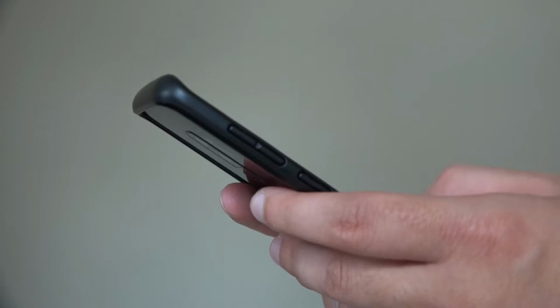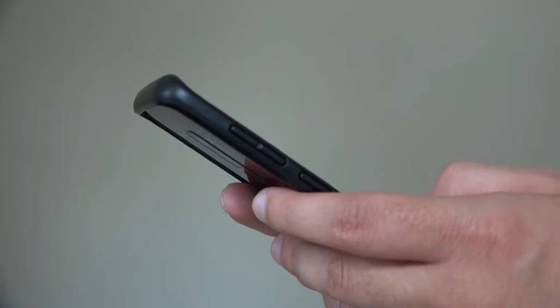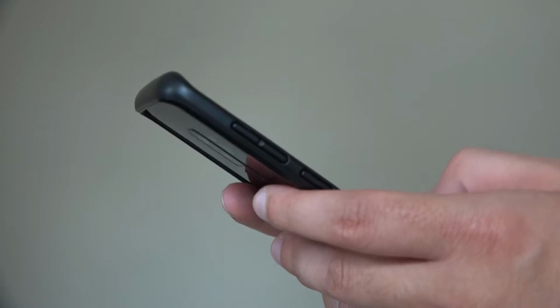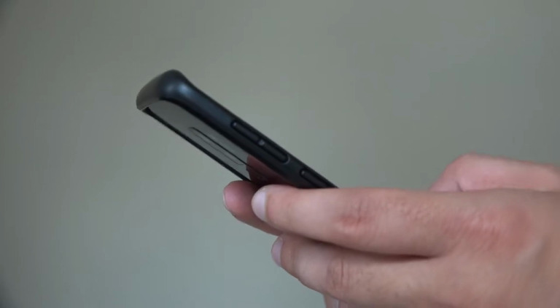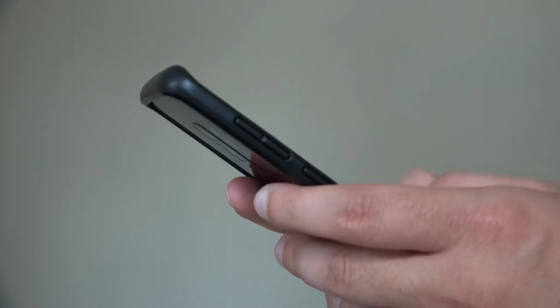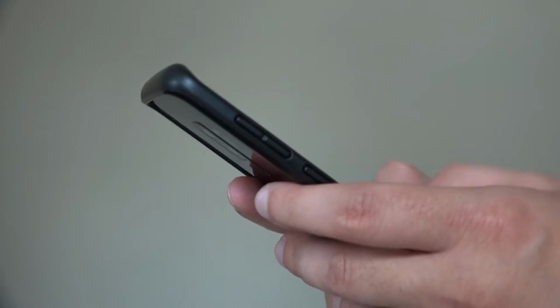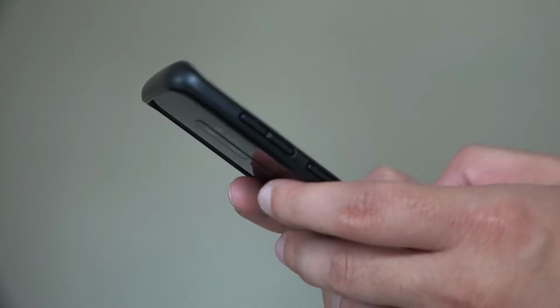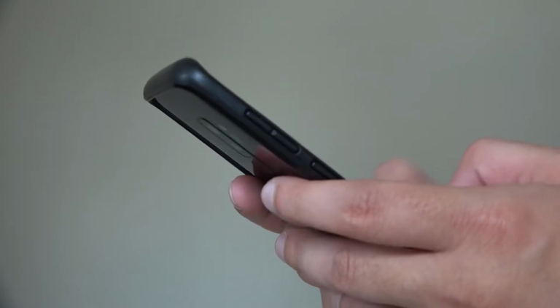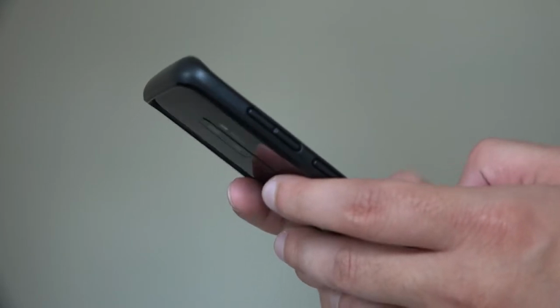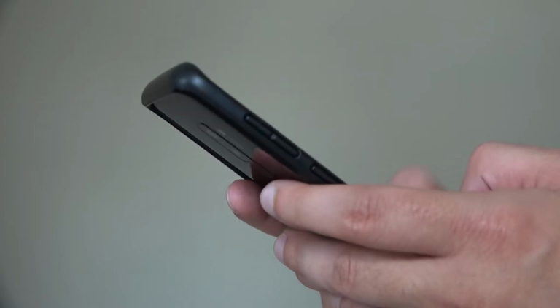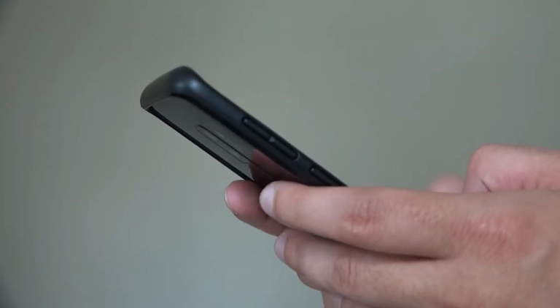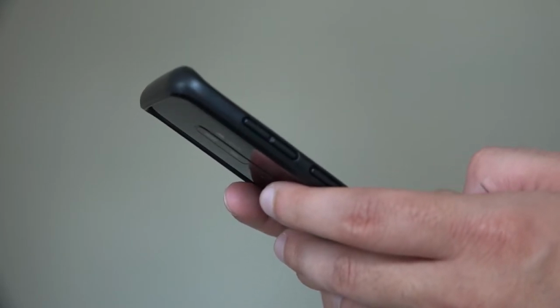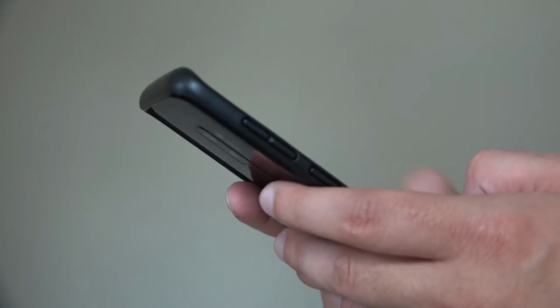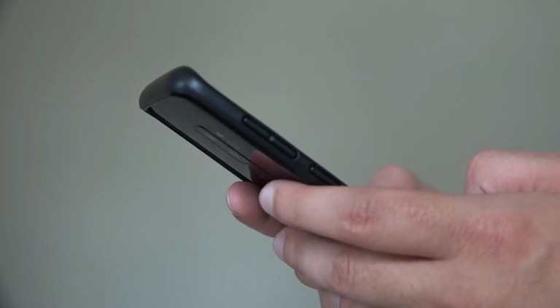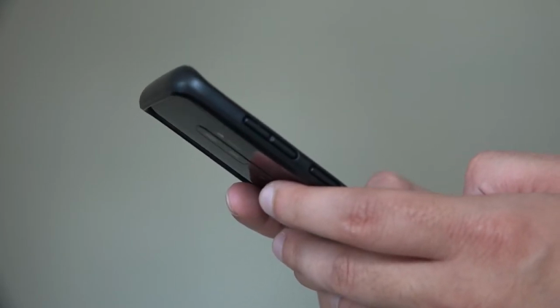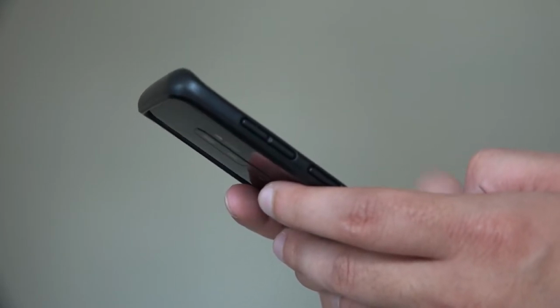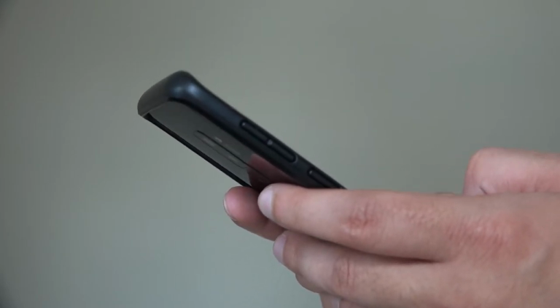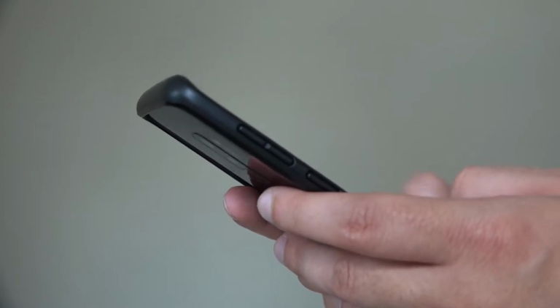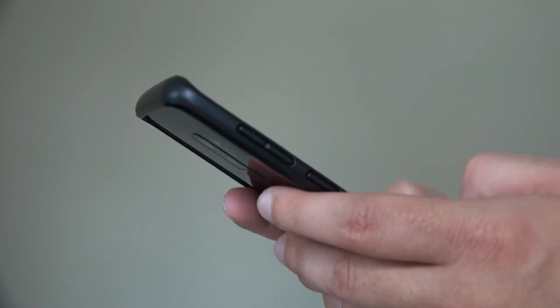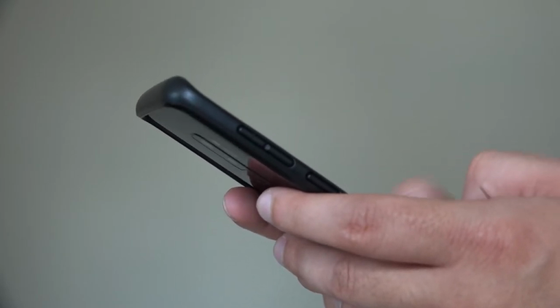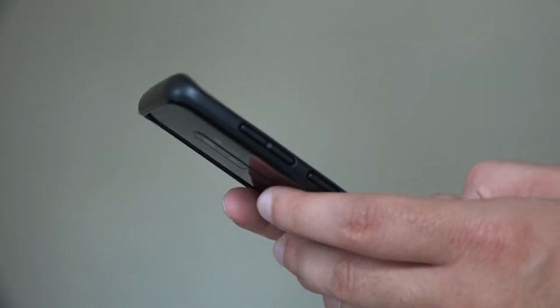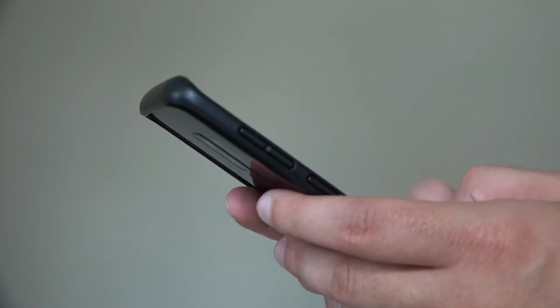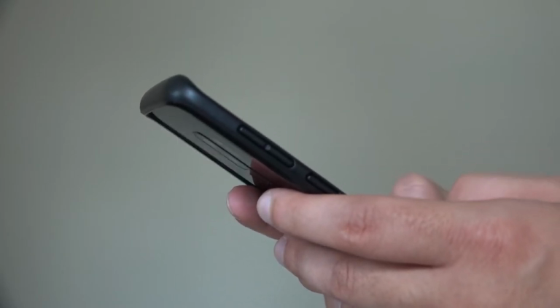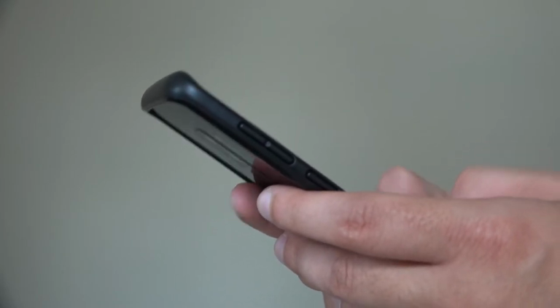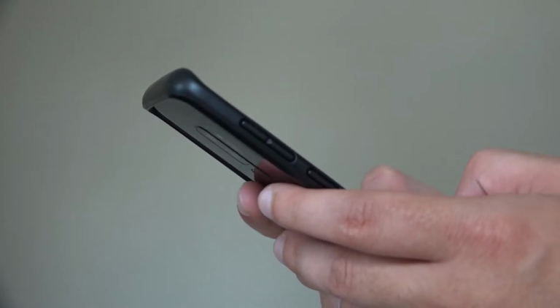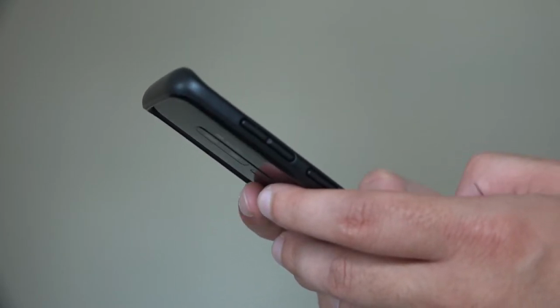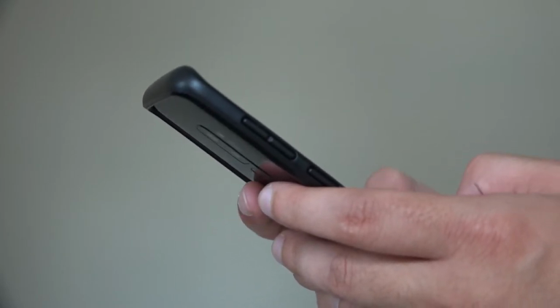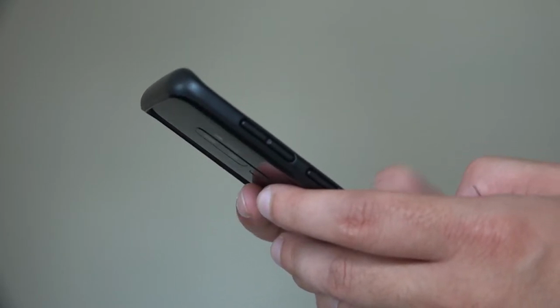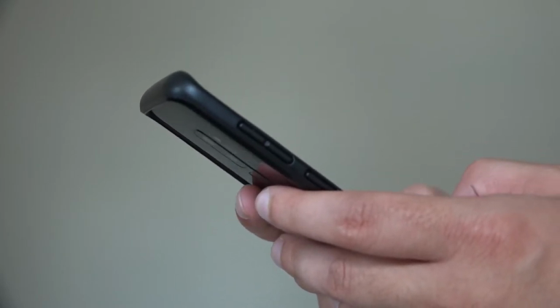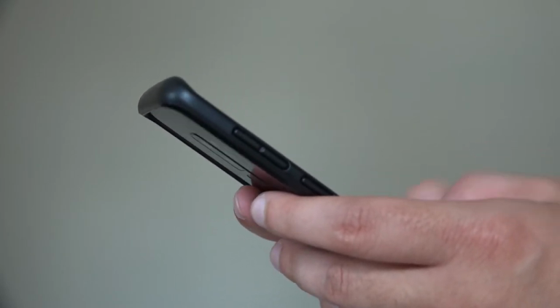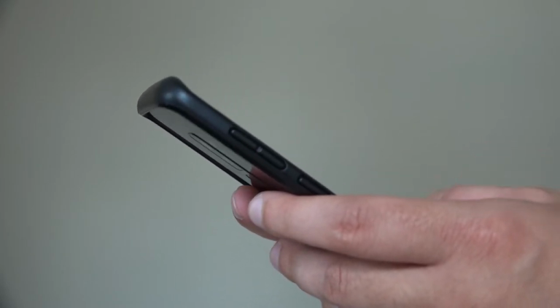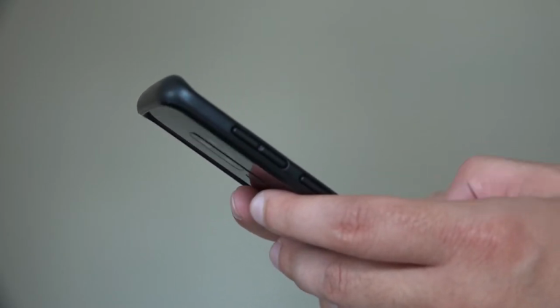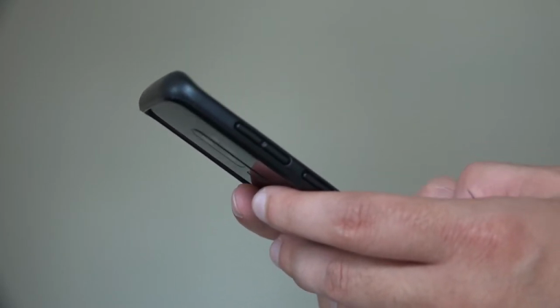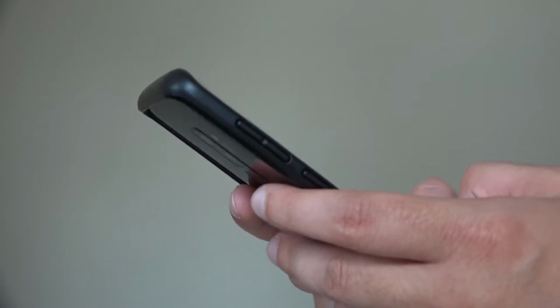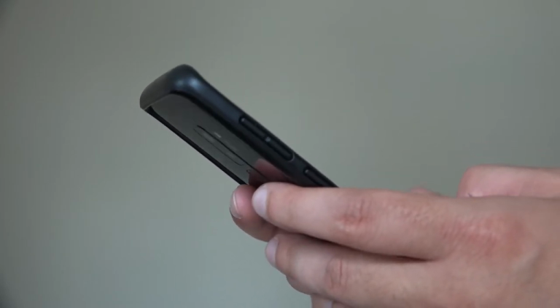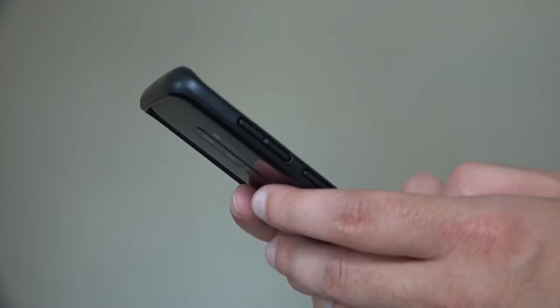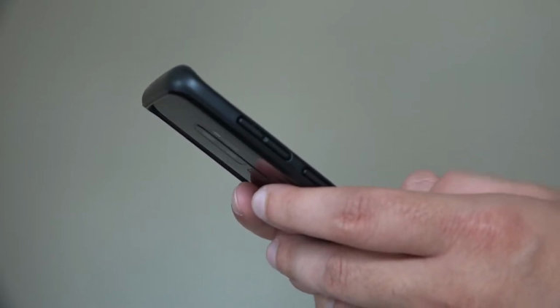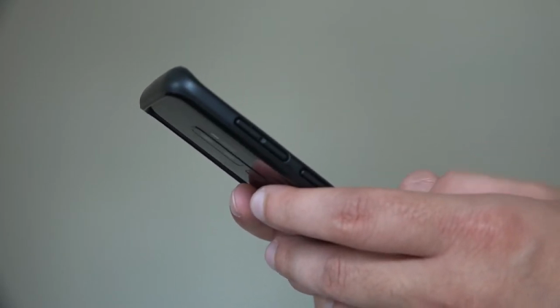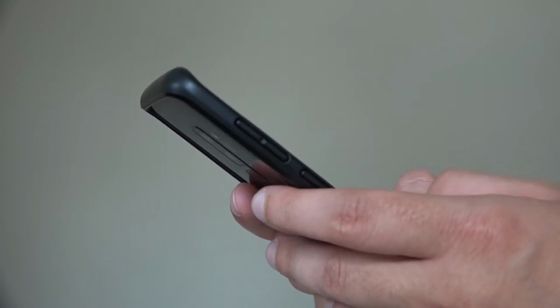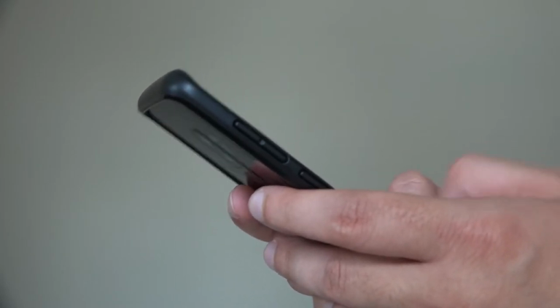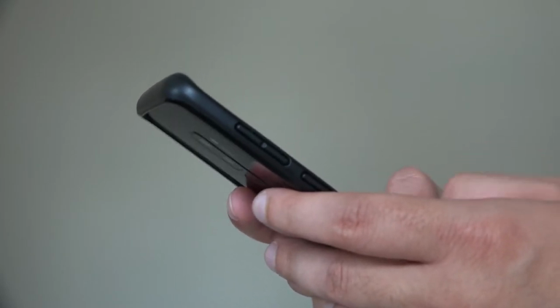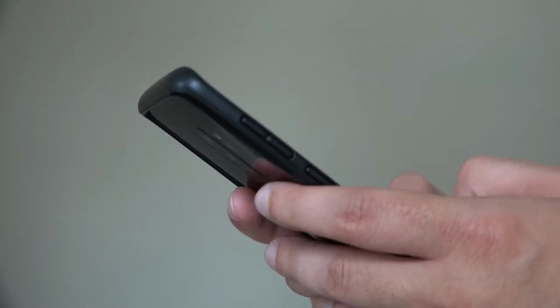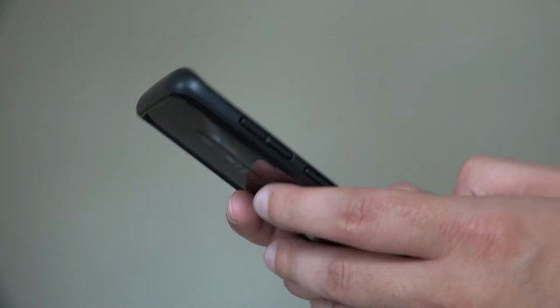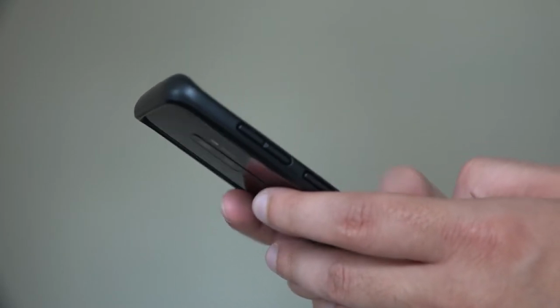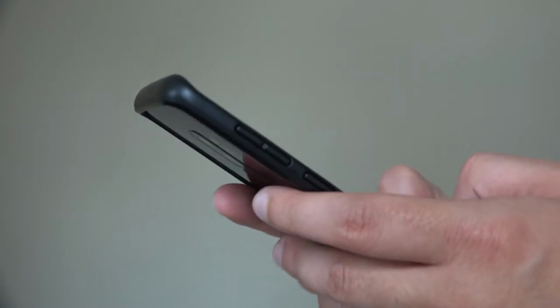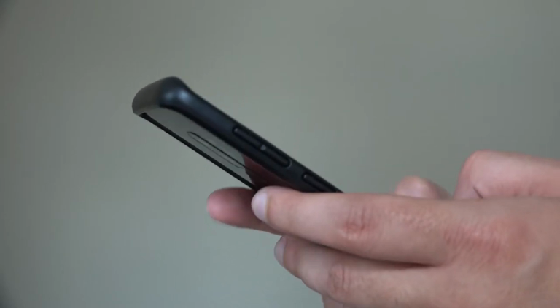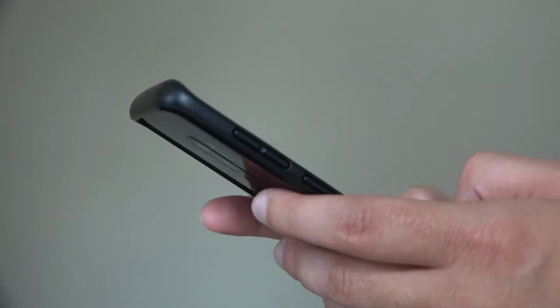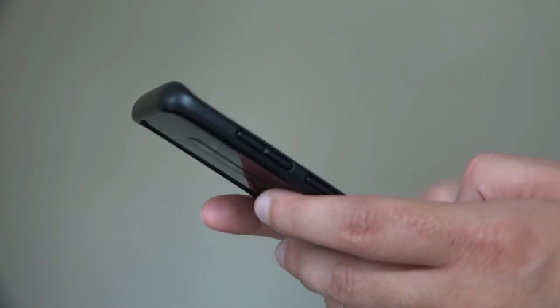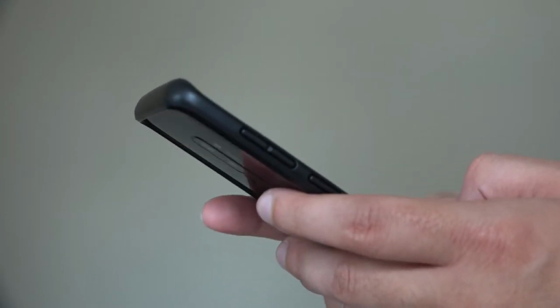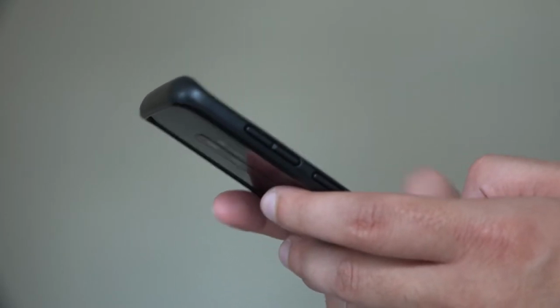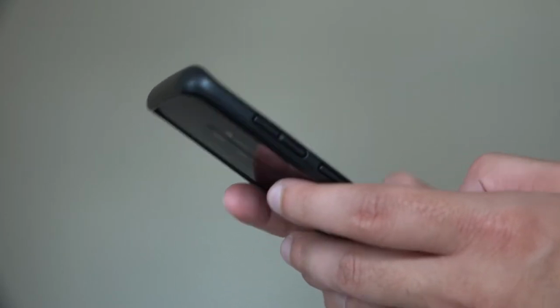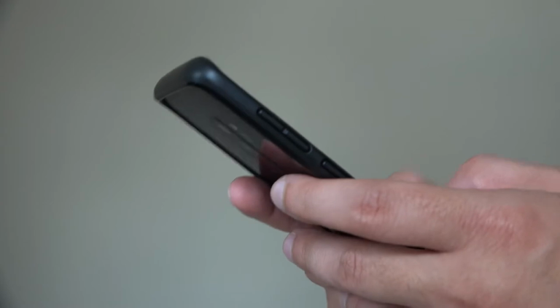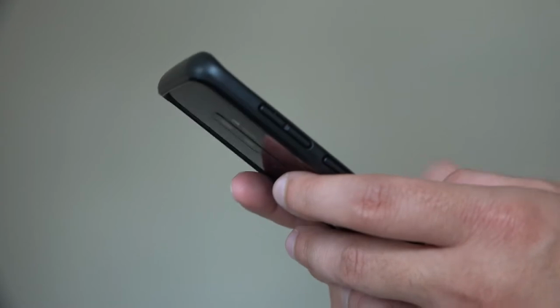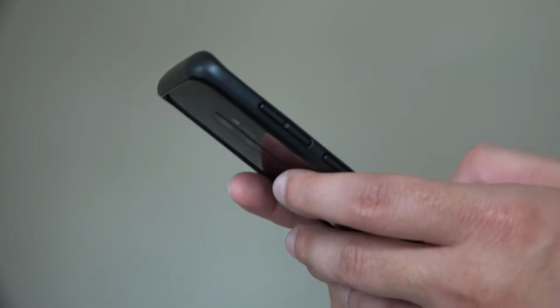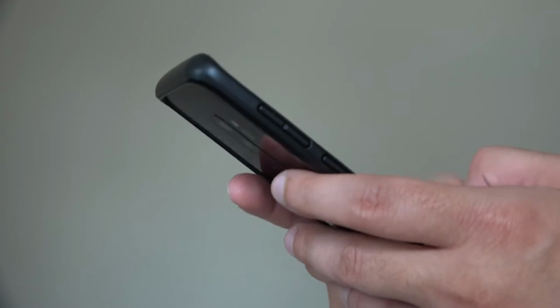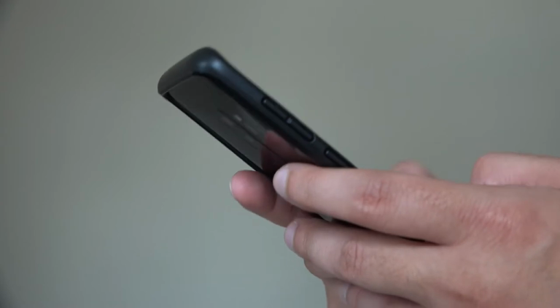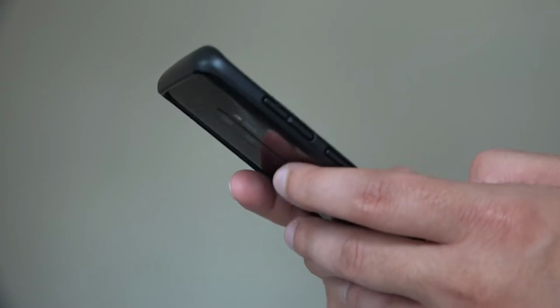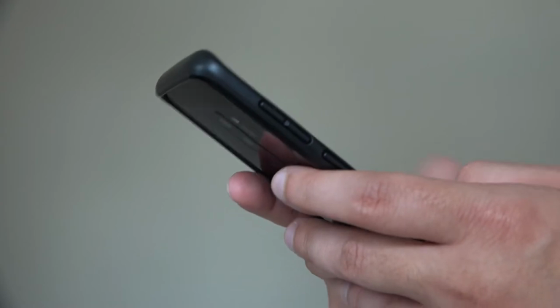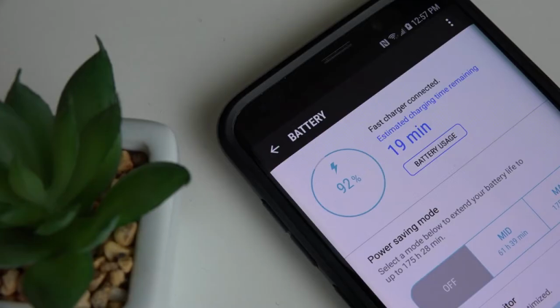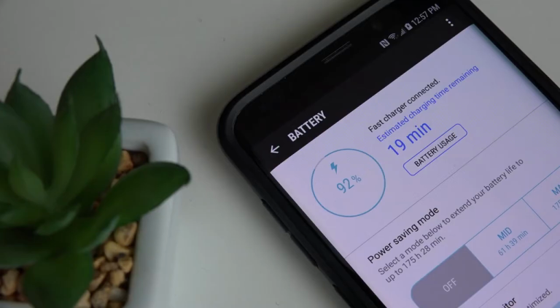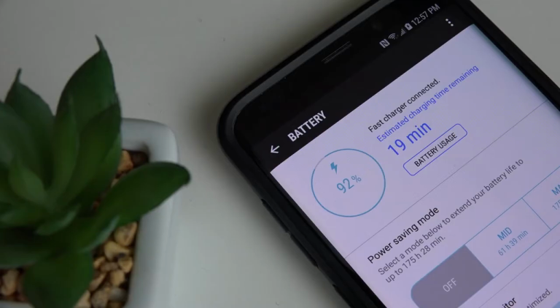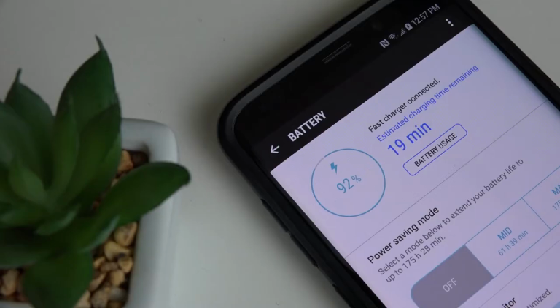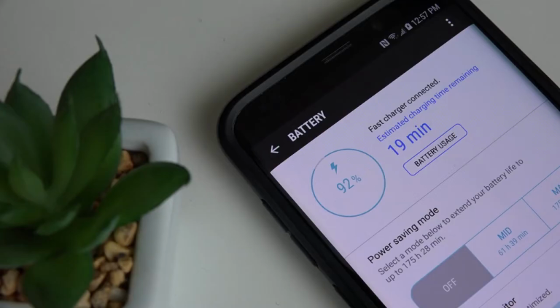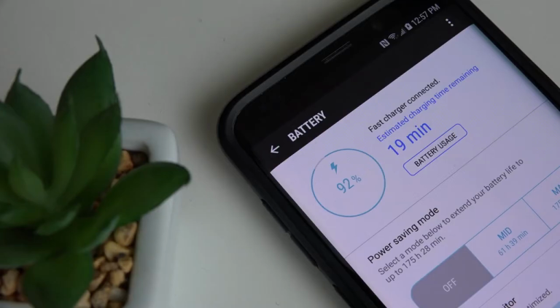Now don't get me wrong, I'm still using the Galaxy S9 Plus despite its software, not because of it.